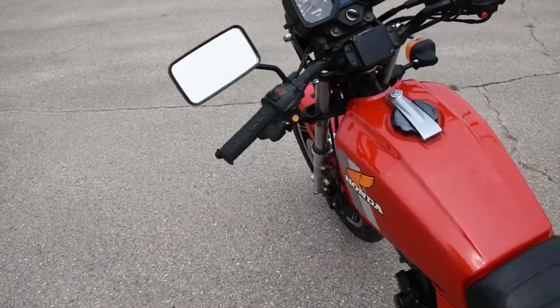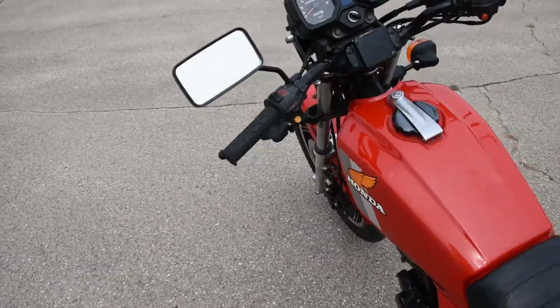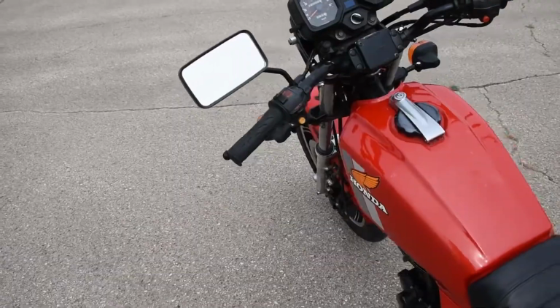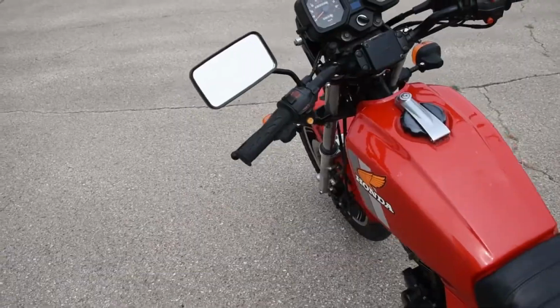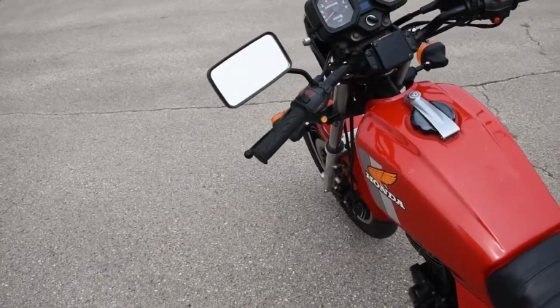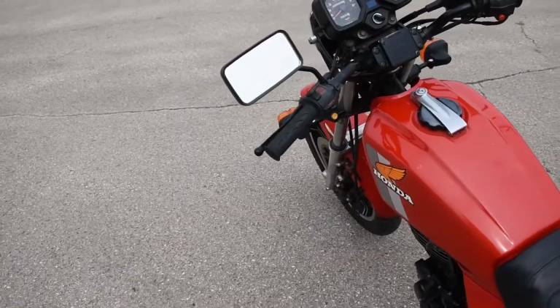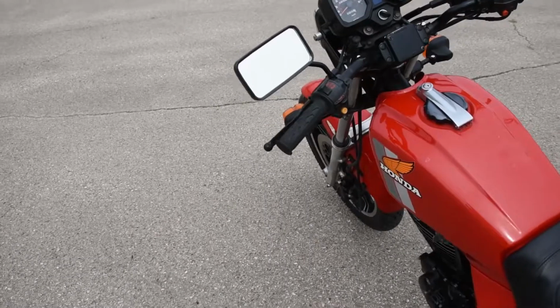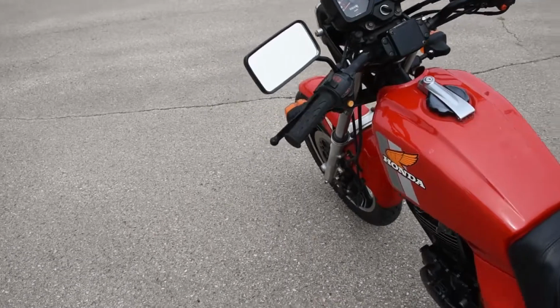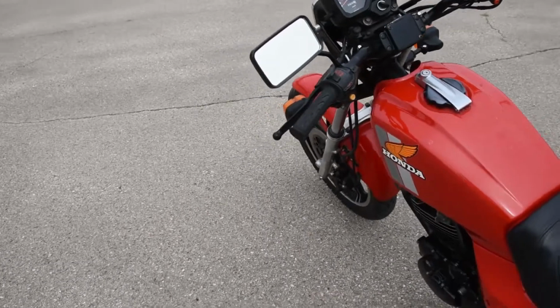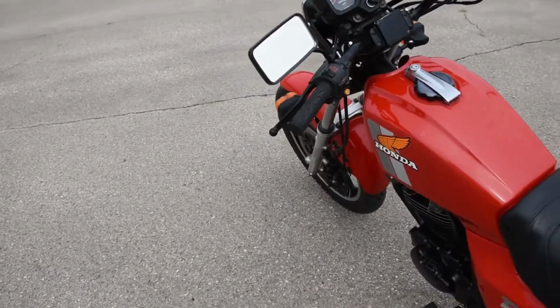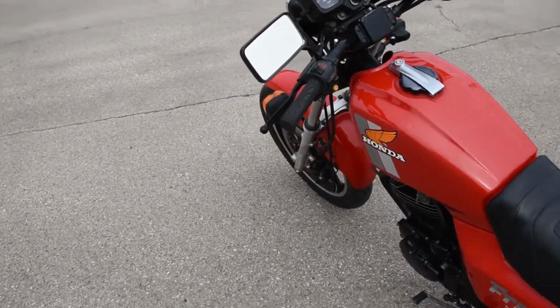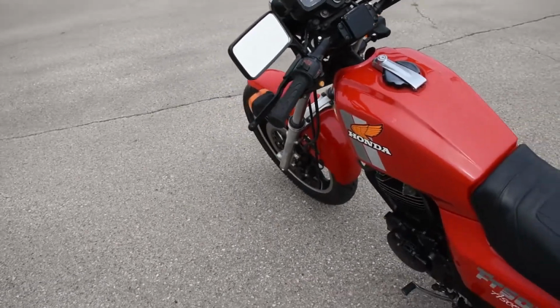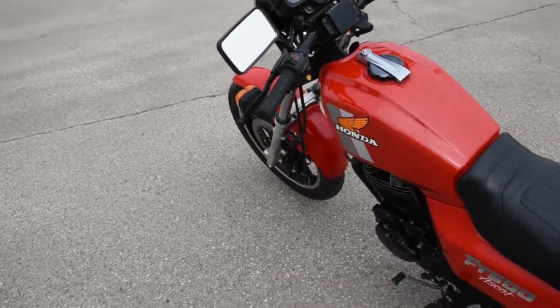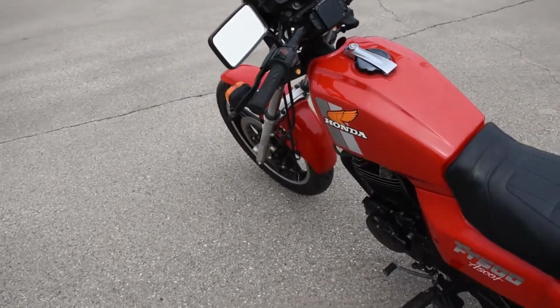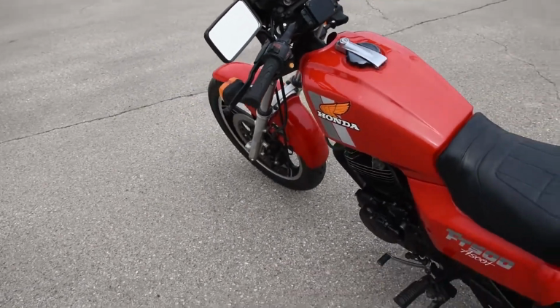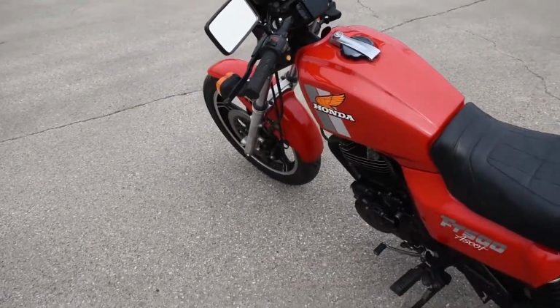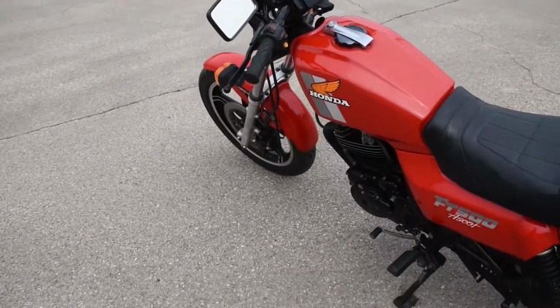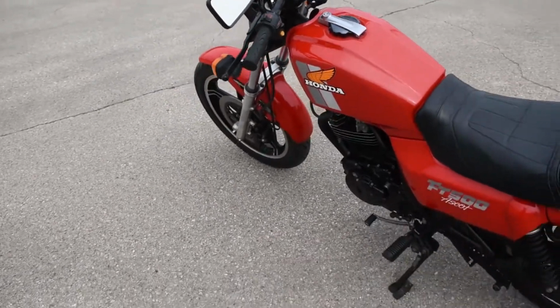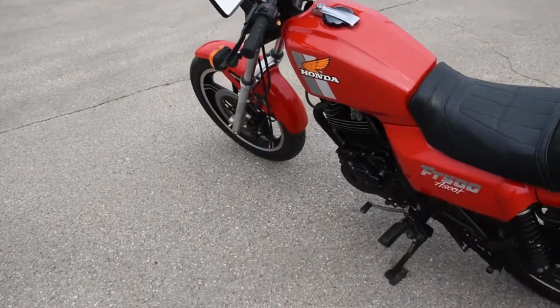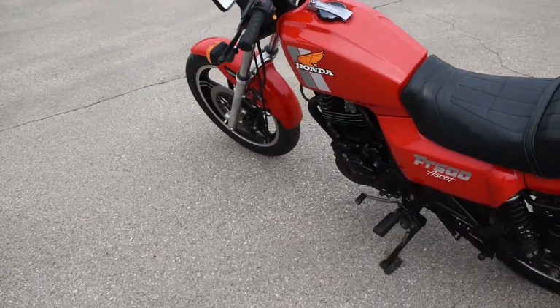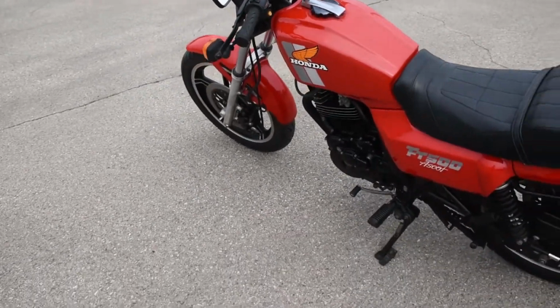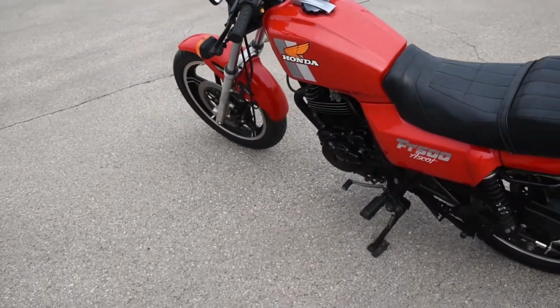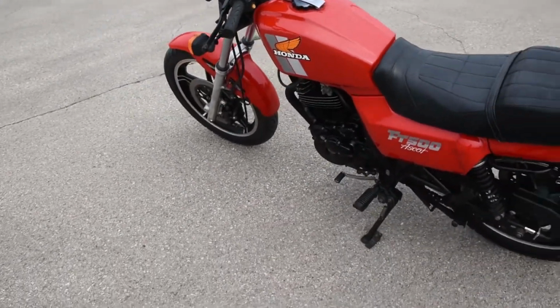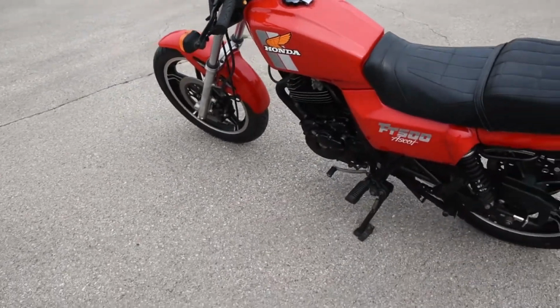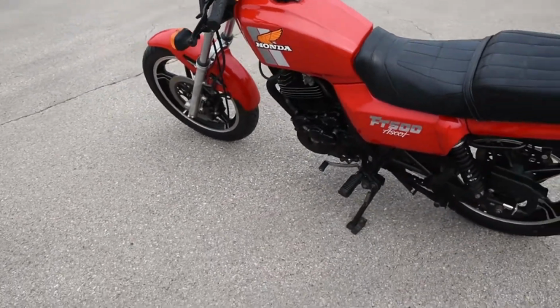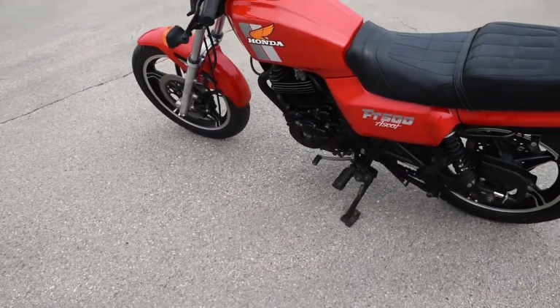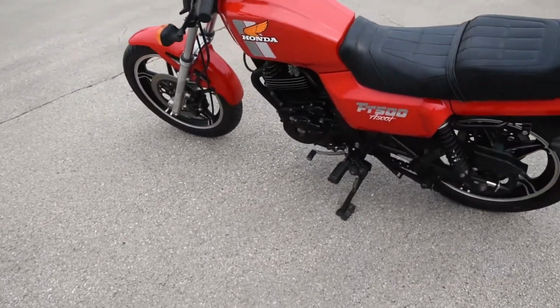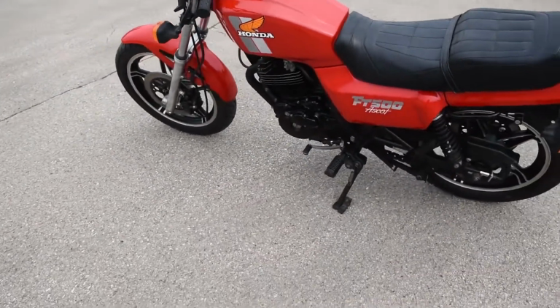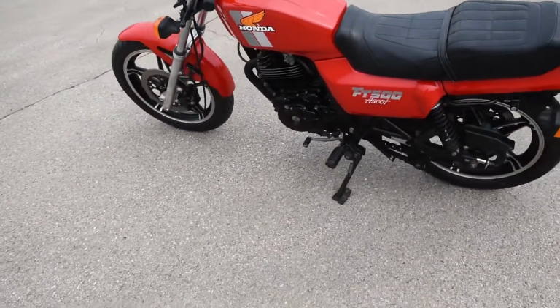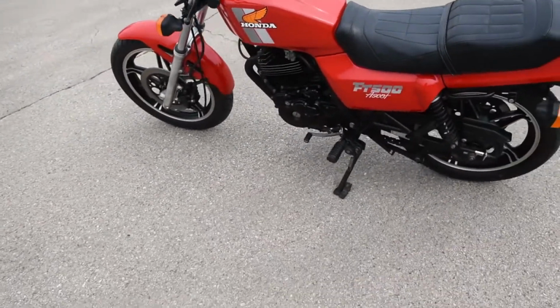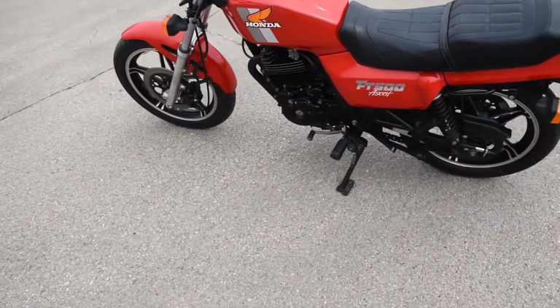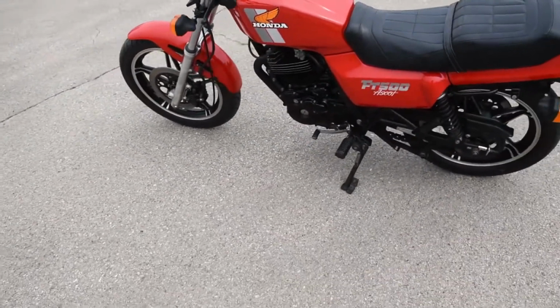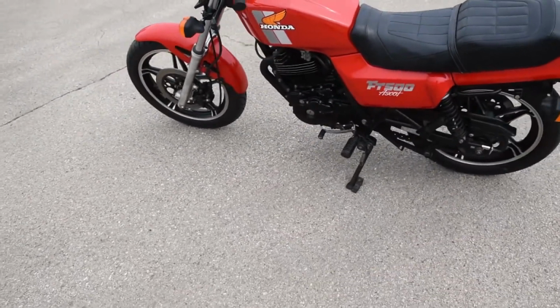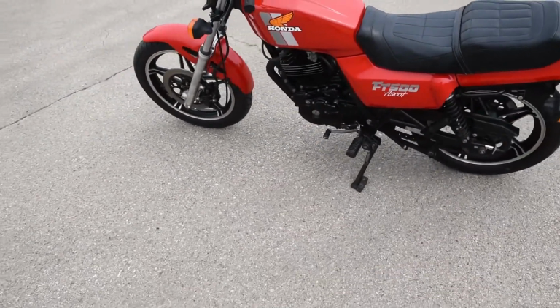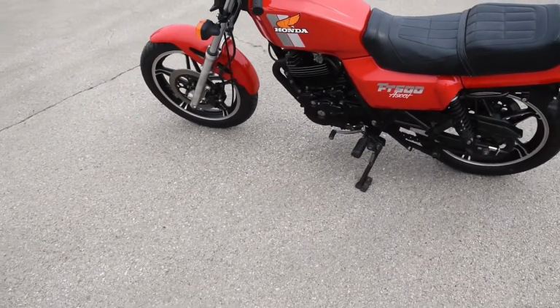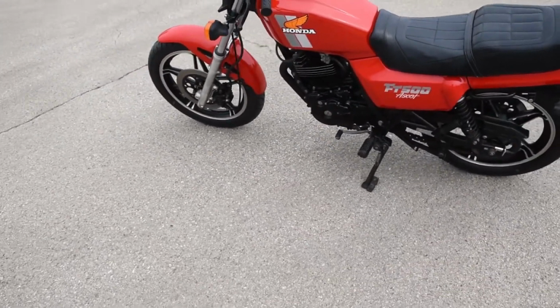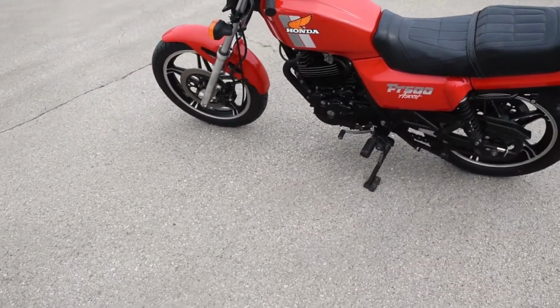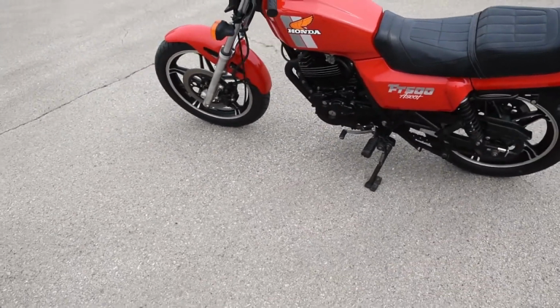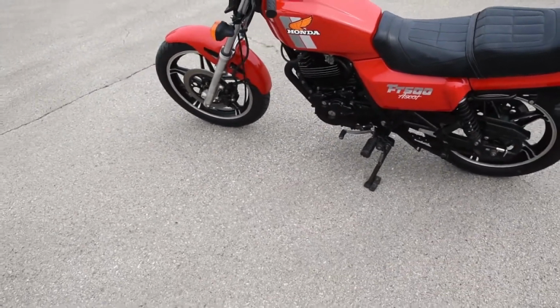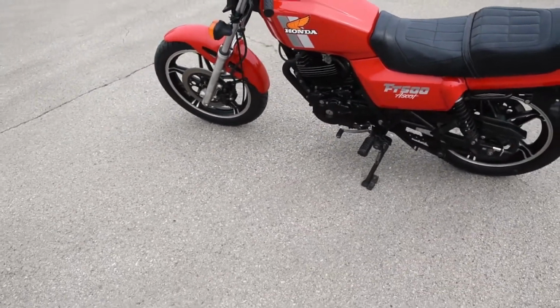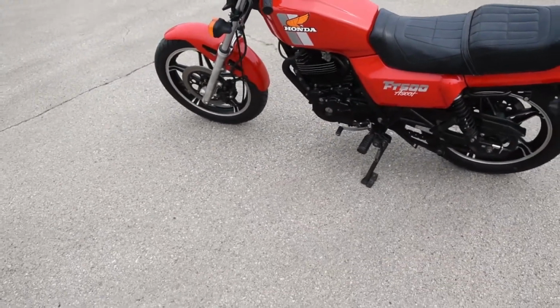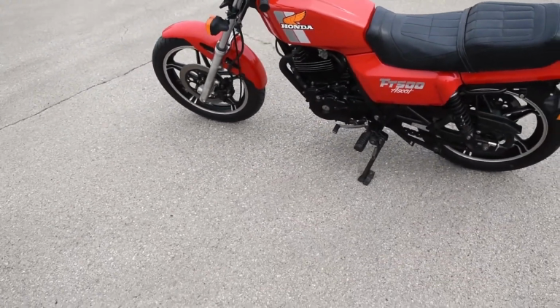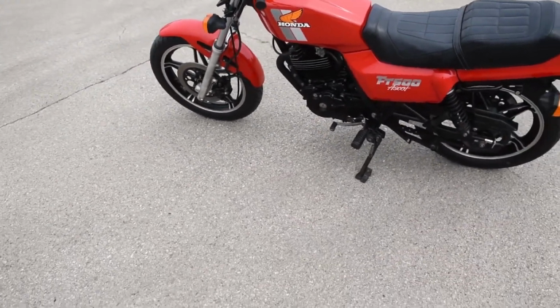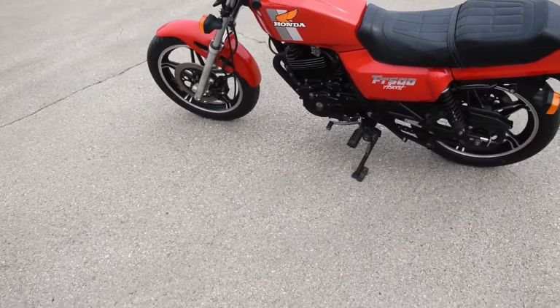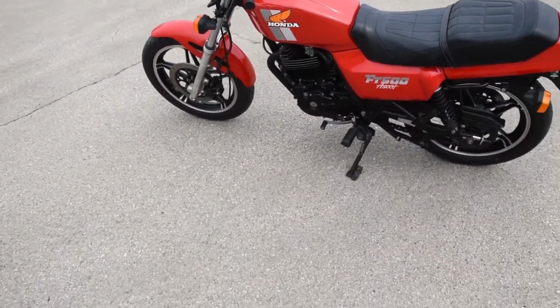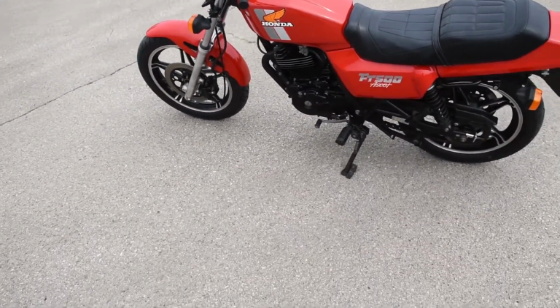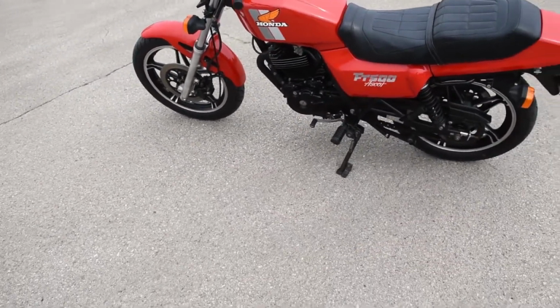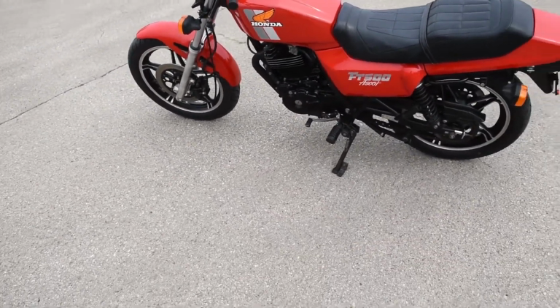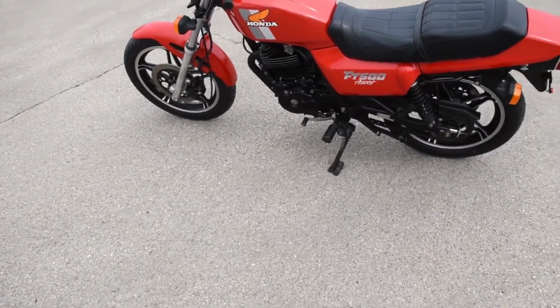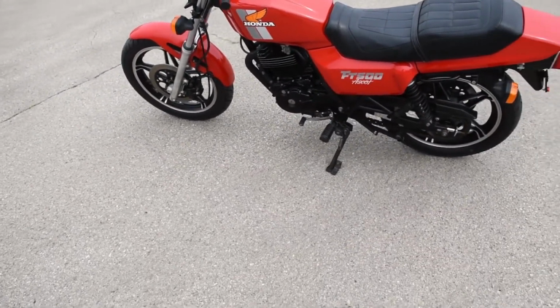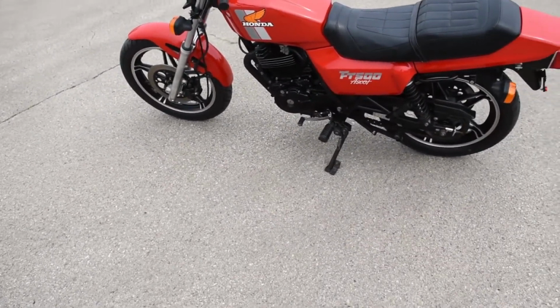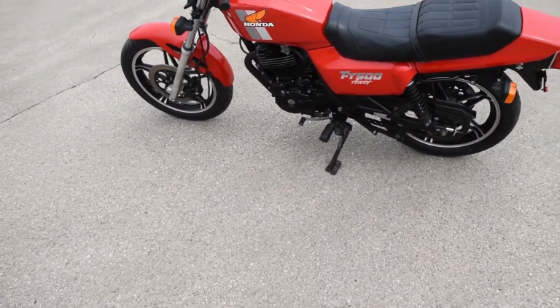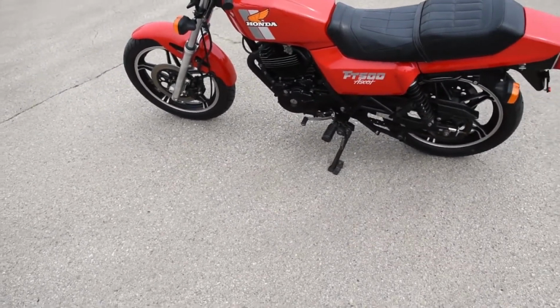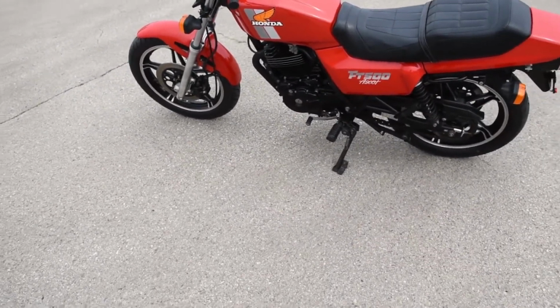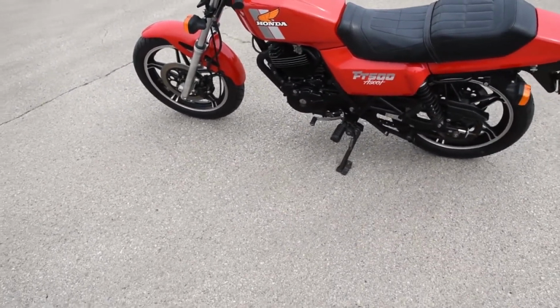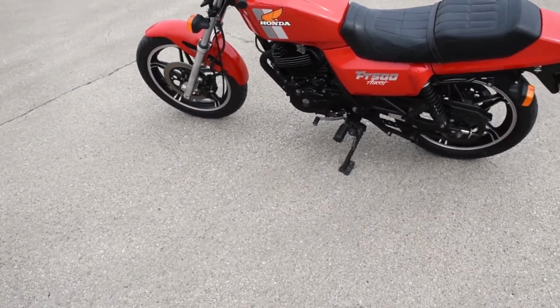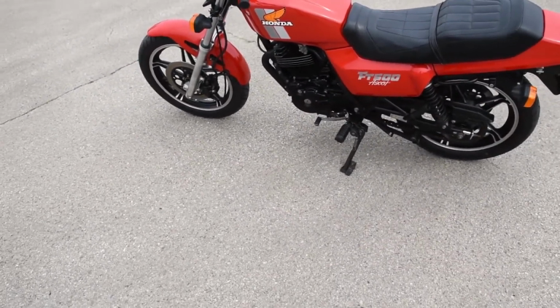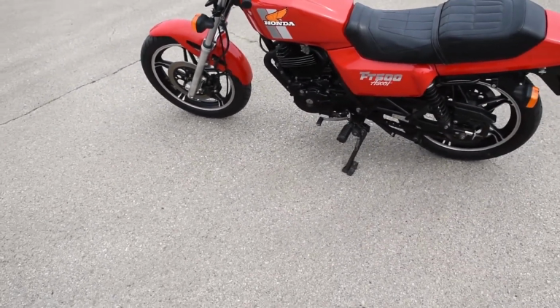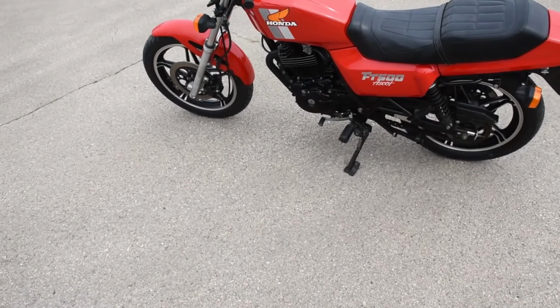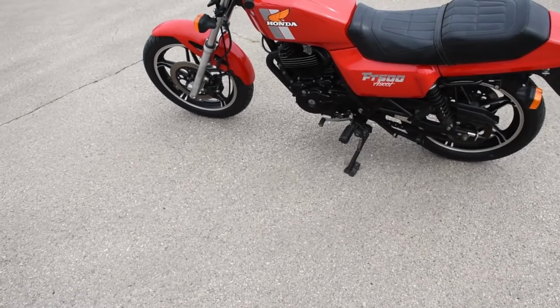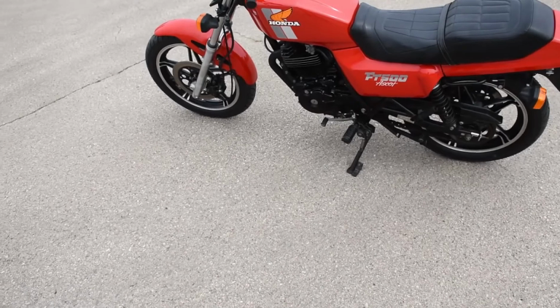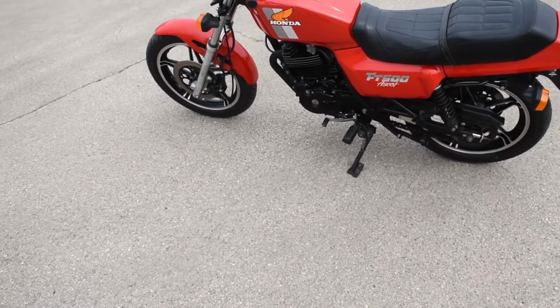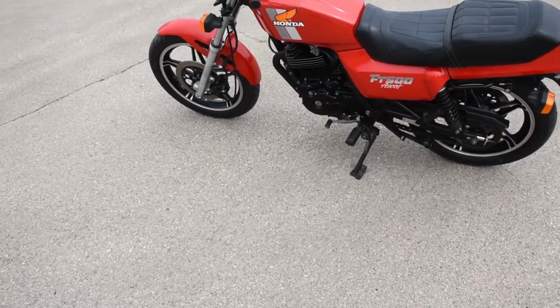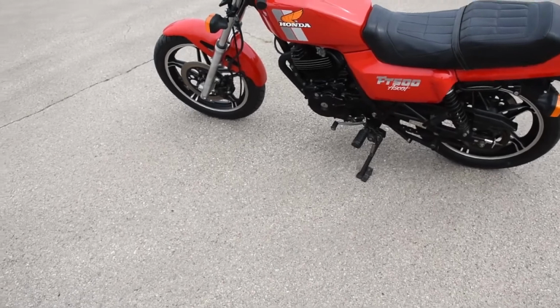Not quite 14,000 miles on the original engine. Just a nice little thumper here. Let's go ahead and fire it up and see how it sounds.